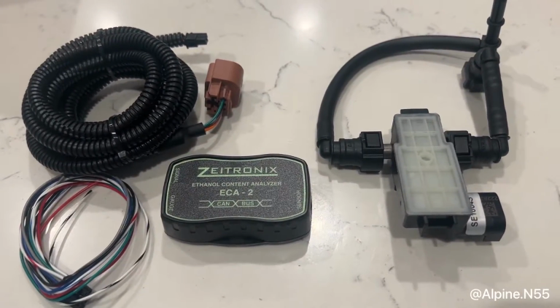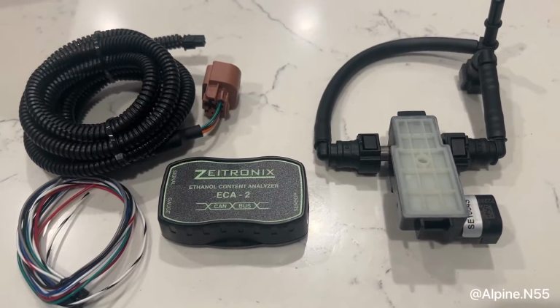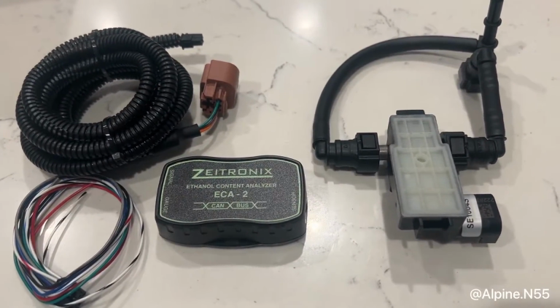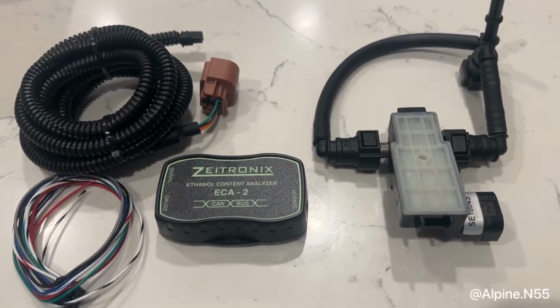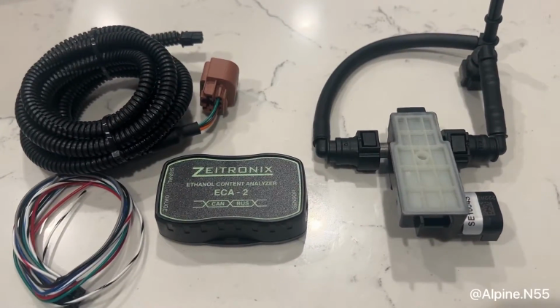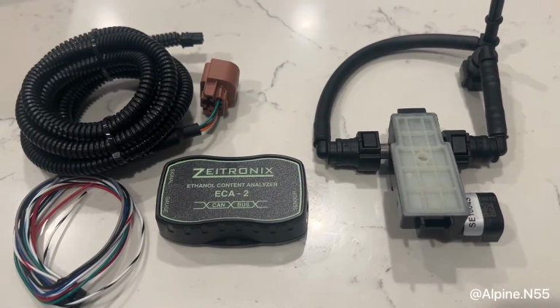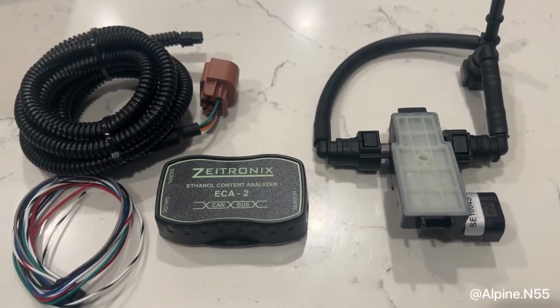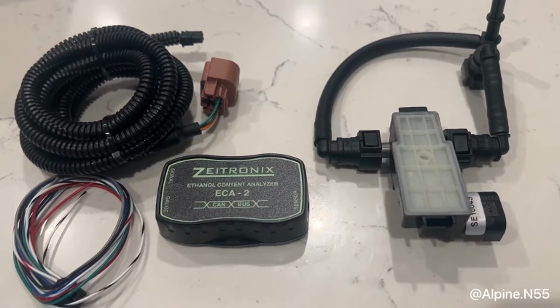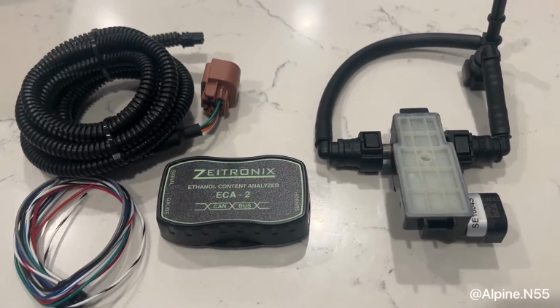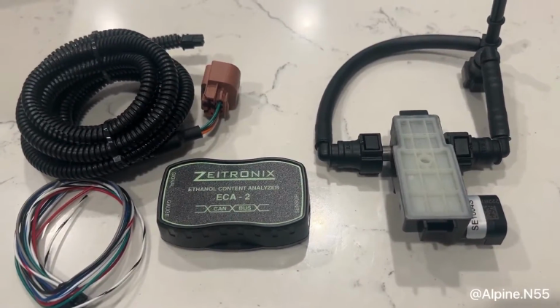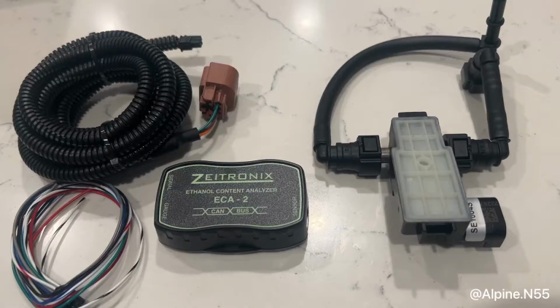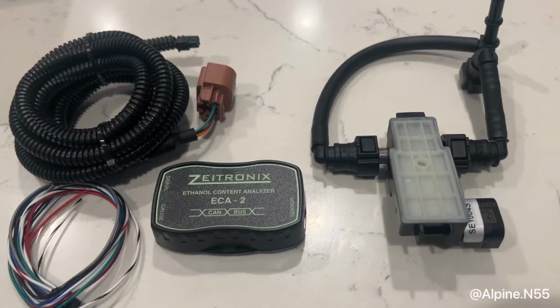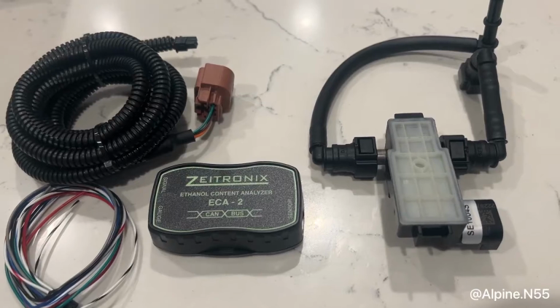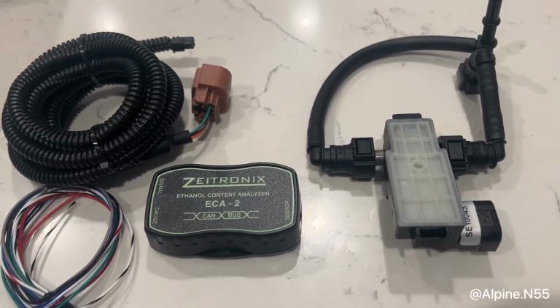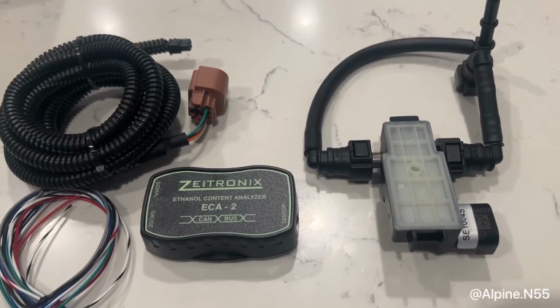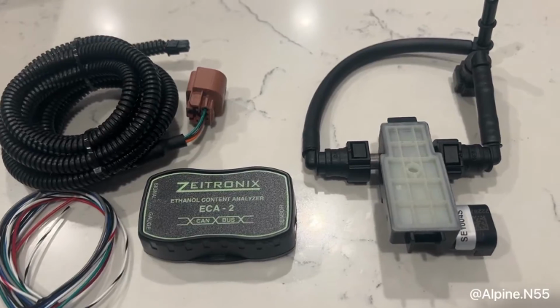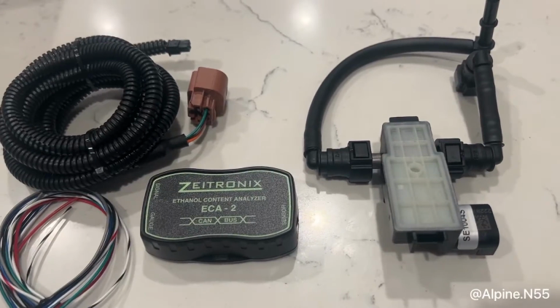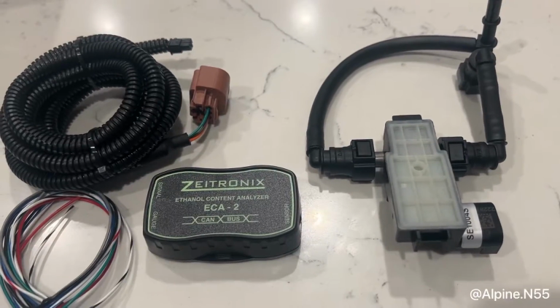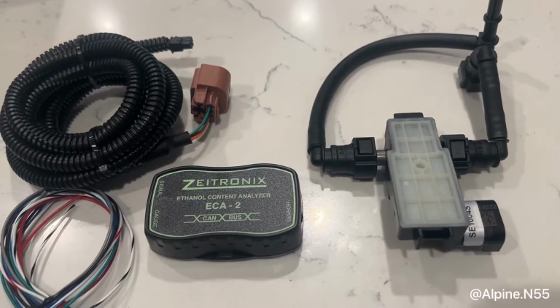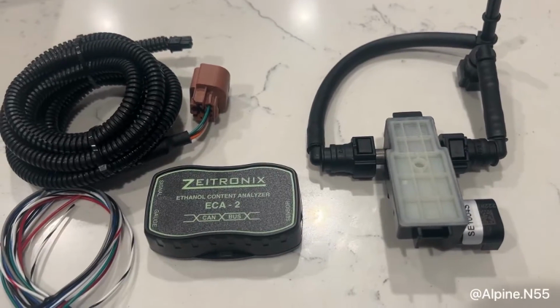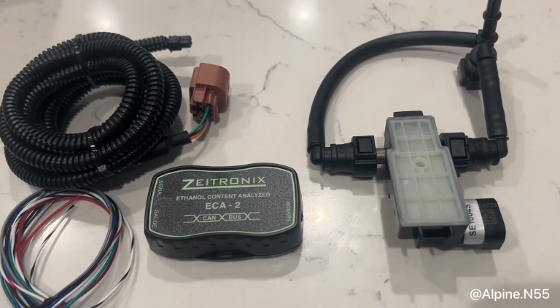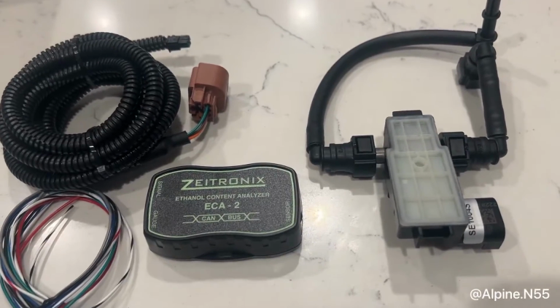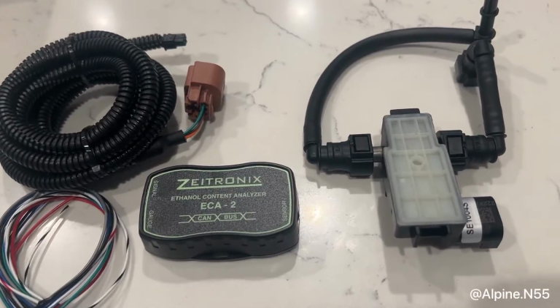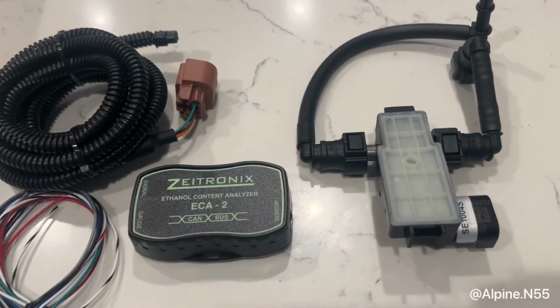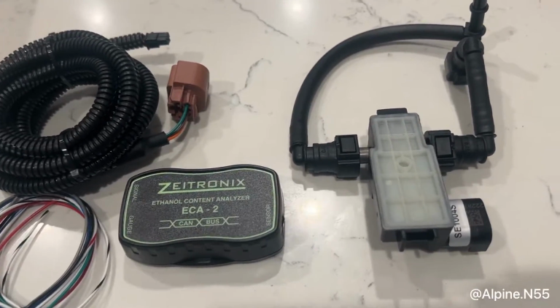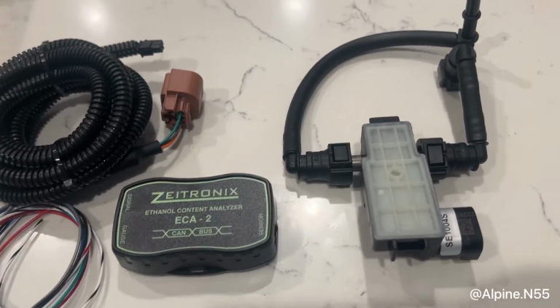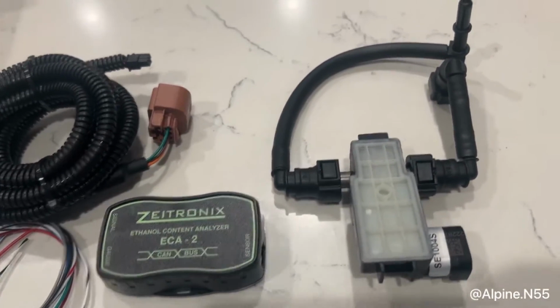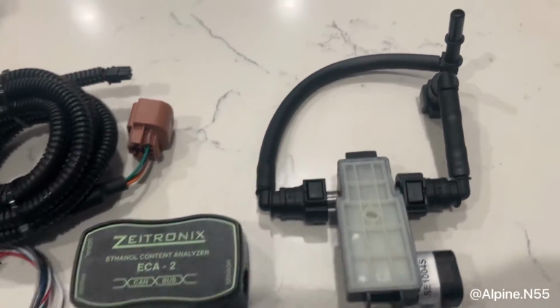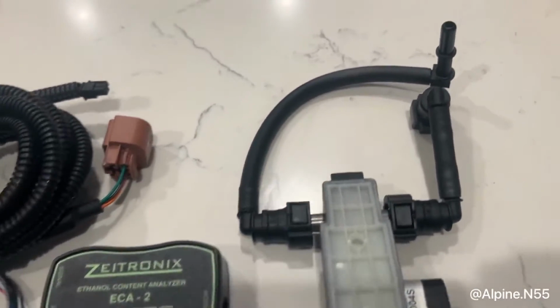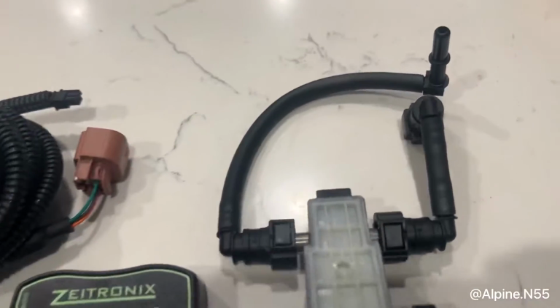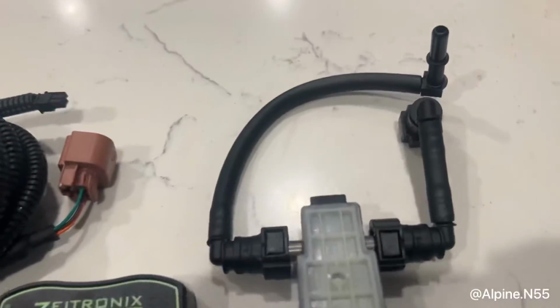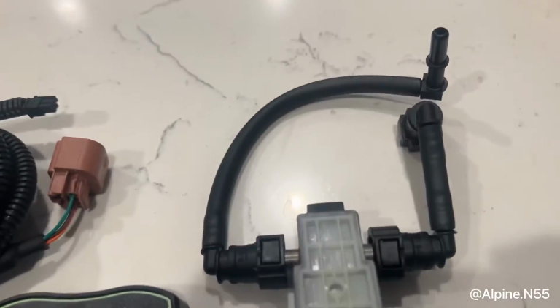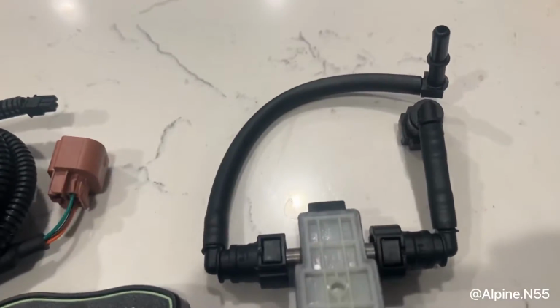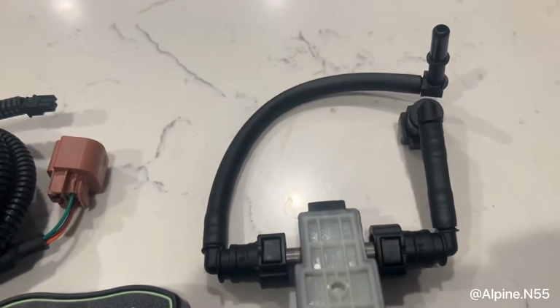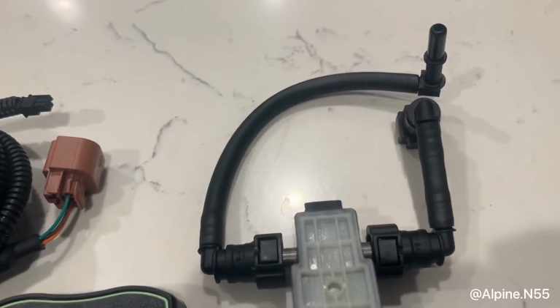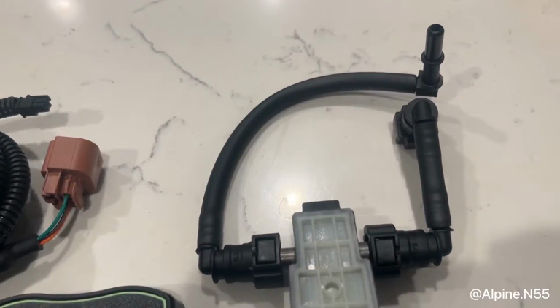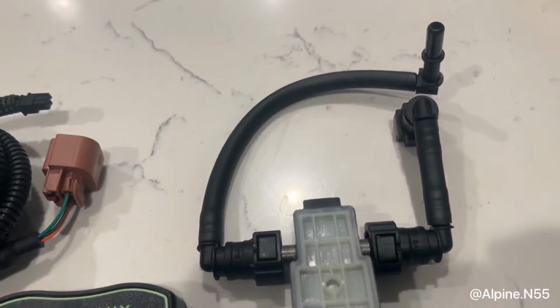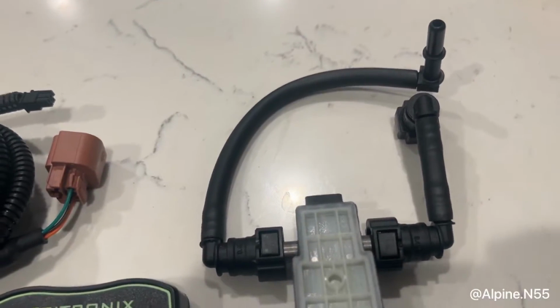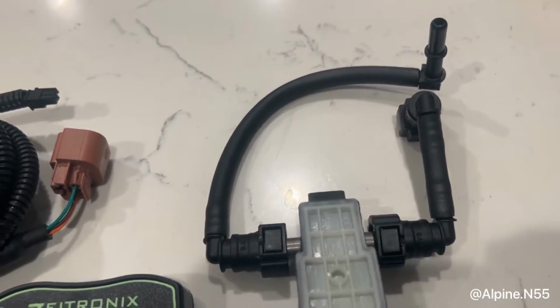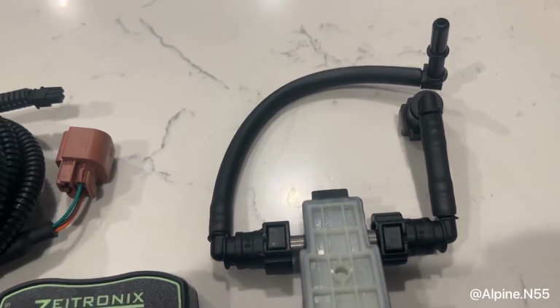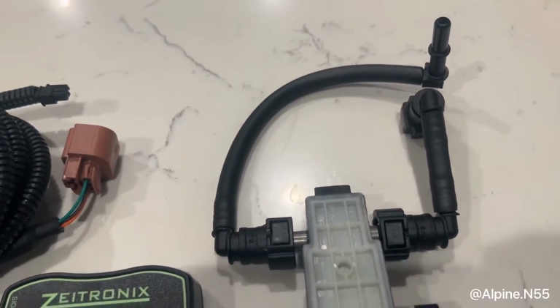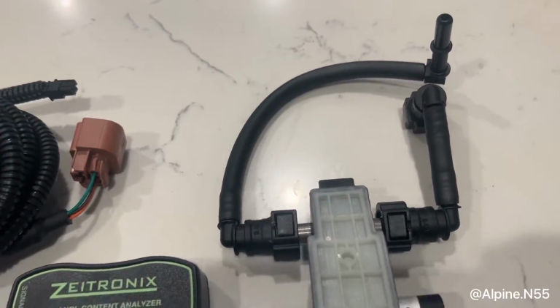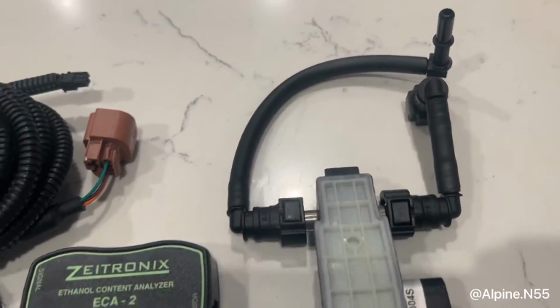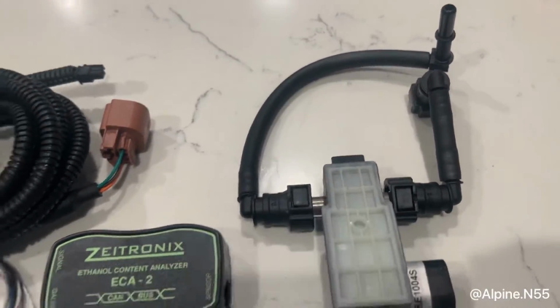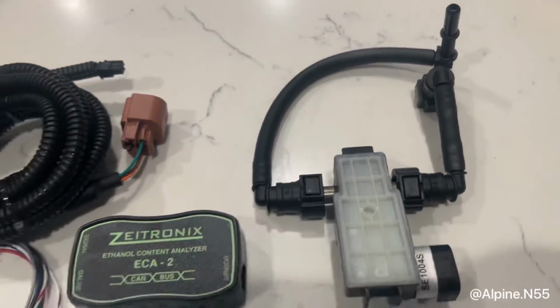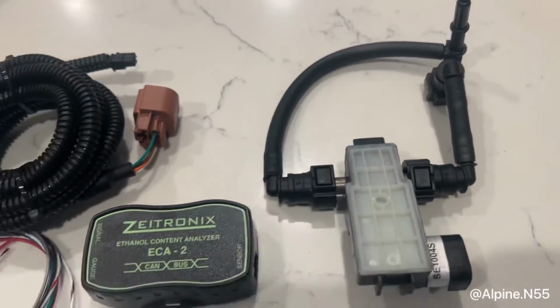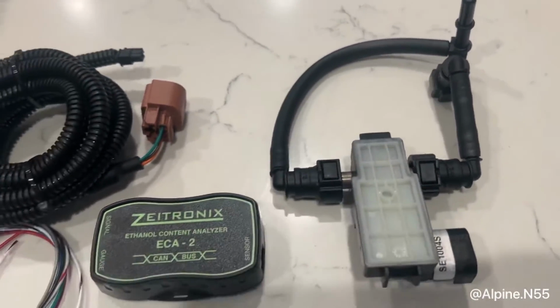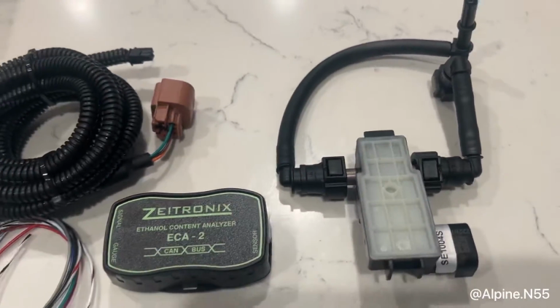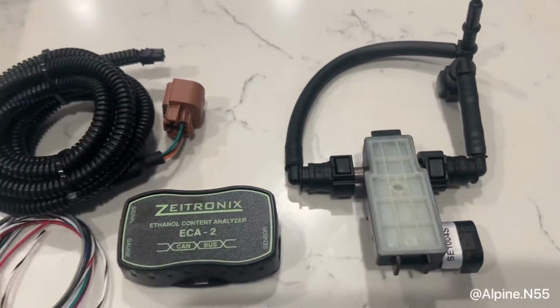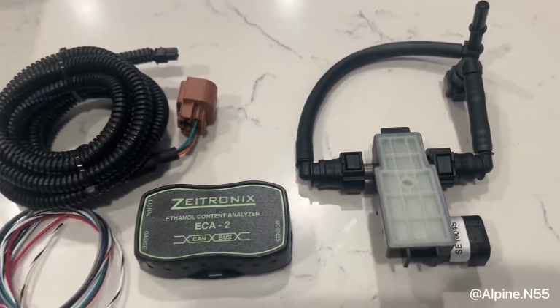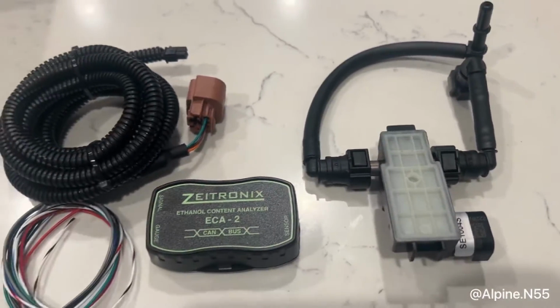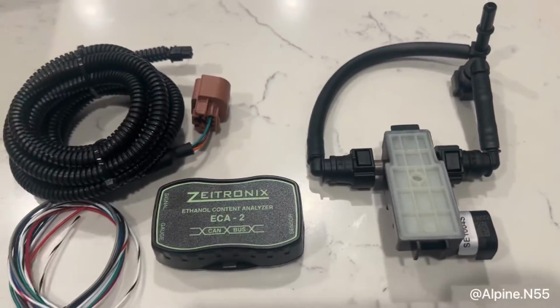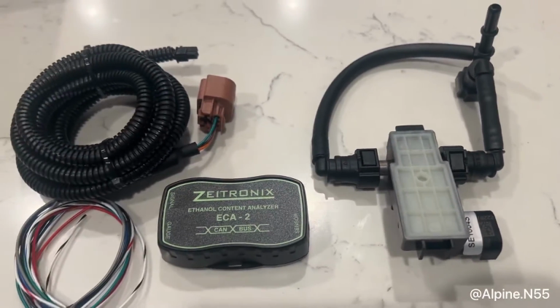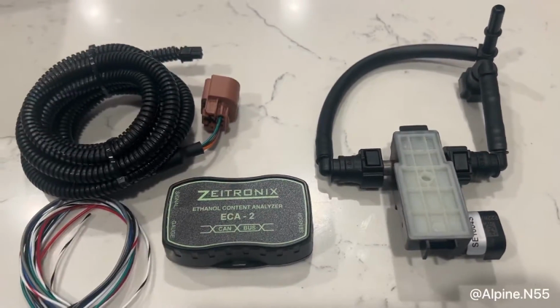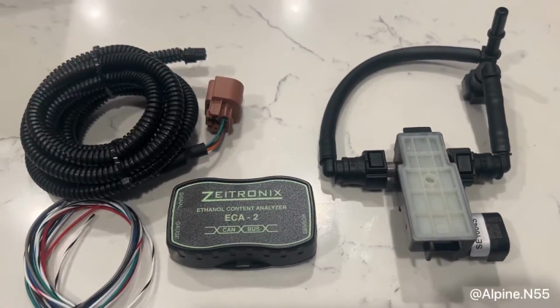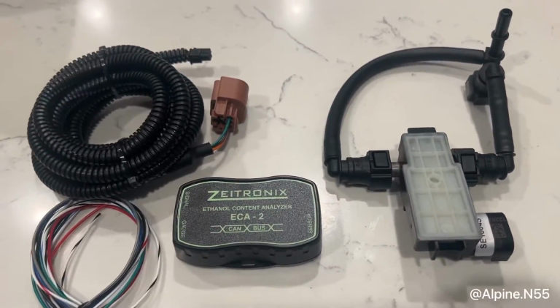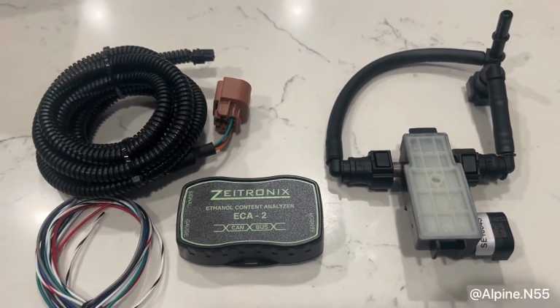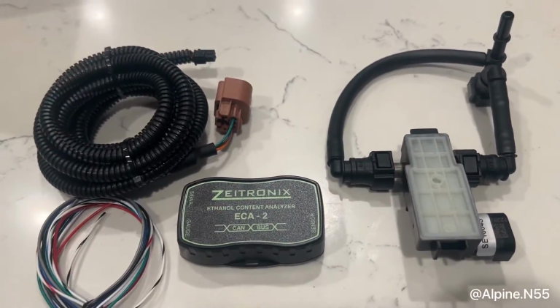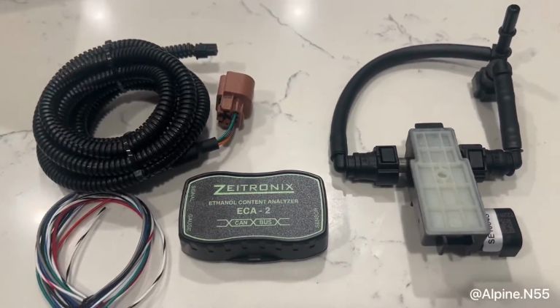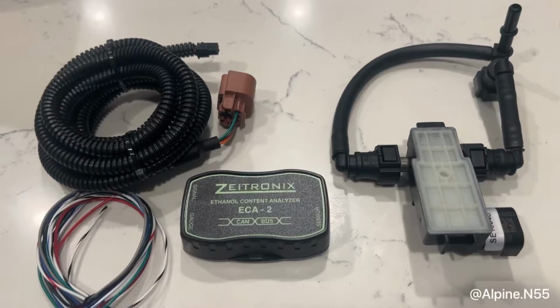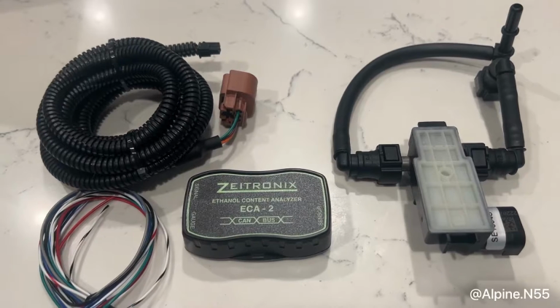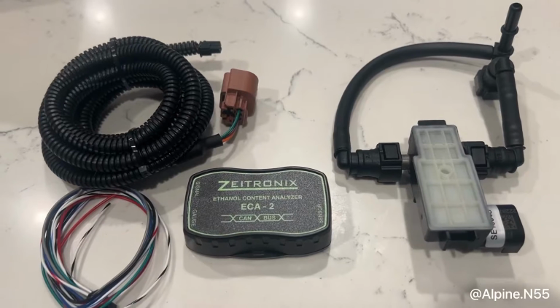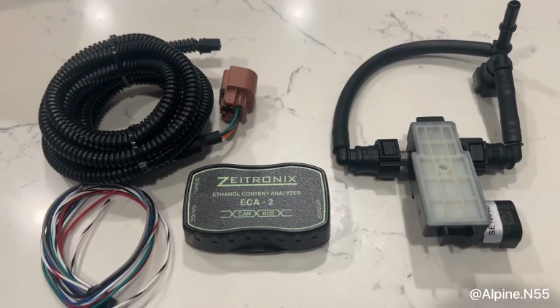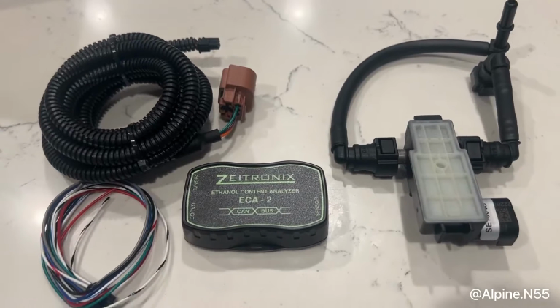I'm going to be showing you guys how to actually install this kit, I'm going to explain how I made these lines, and I'll have a full part list in the description.